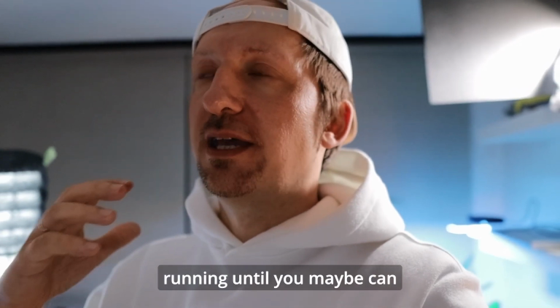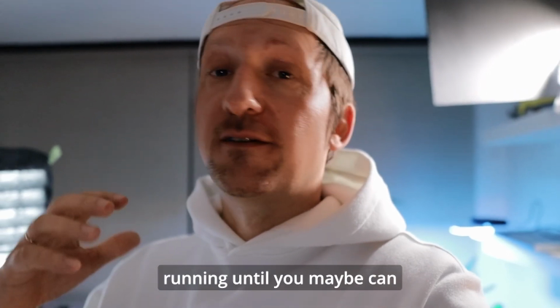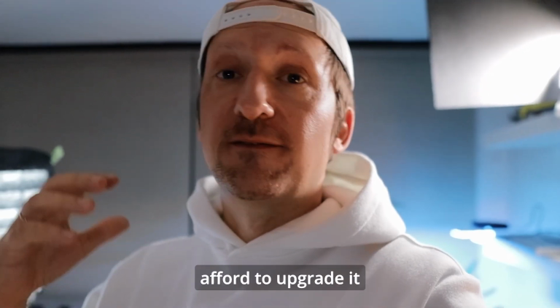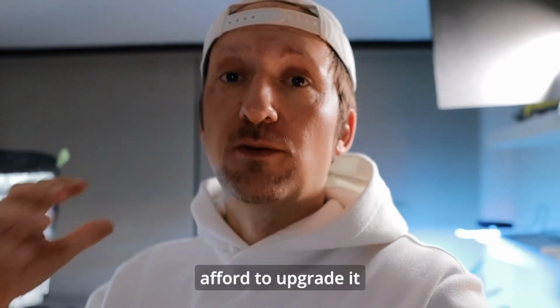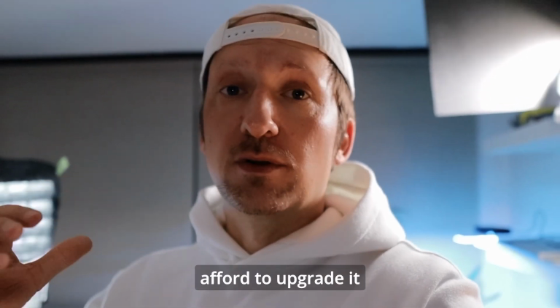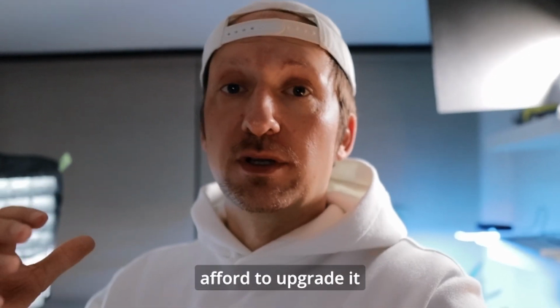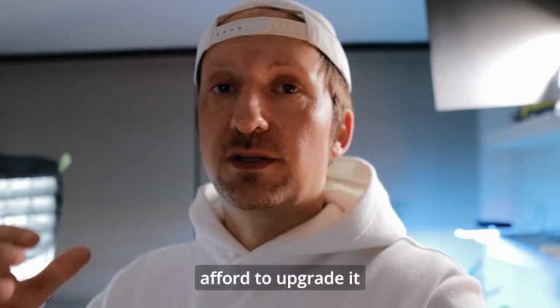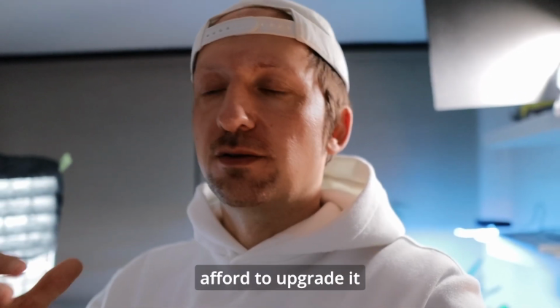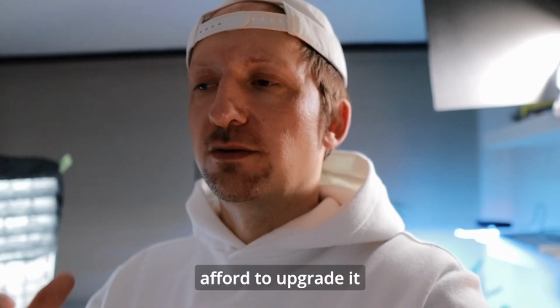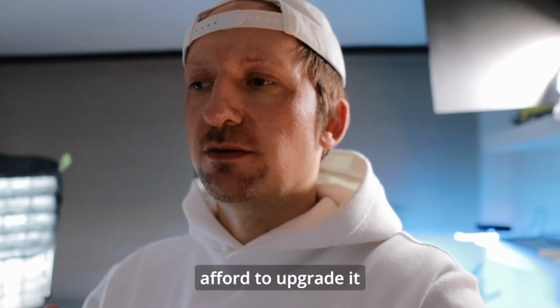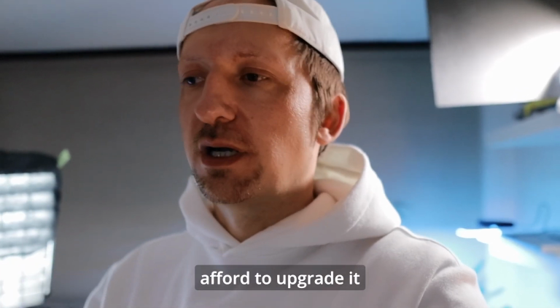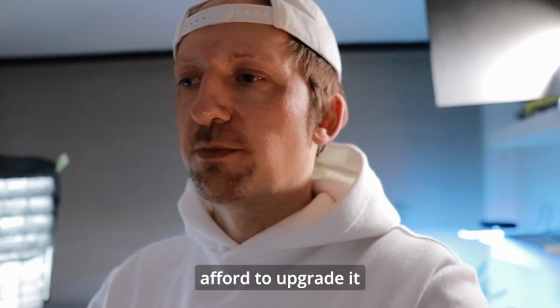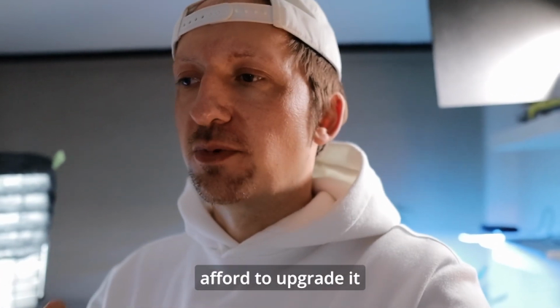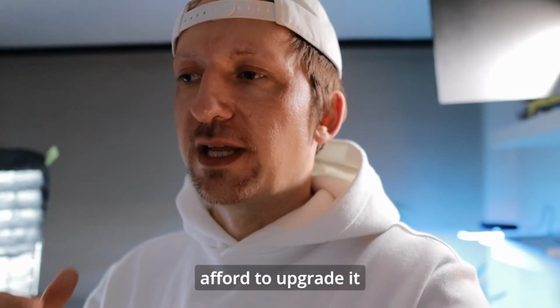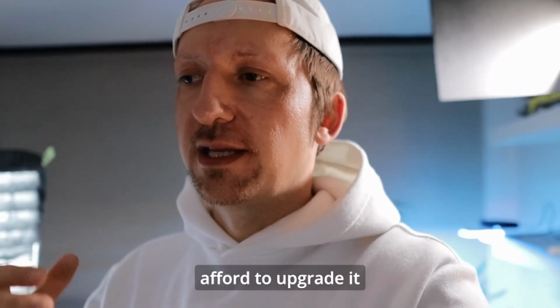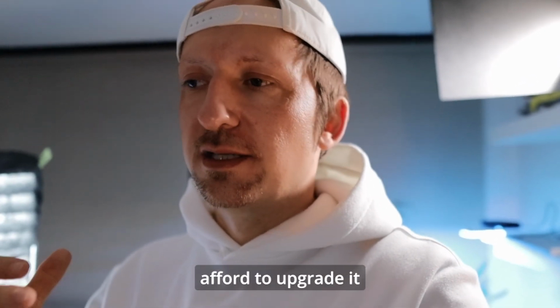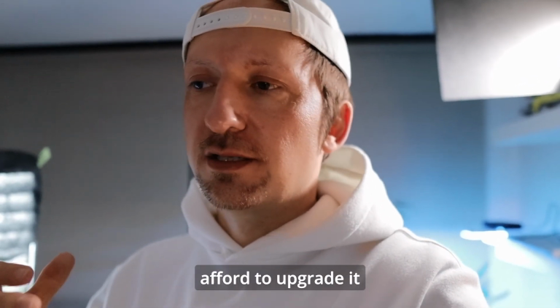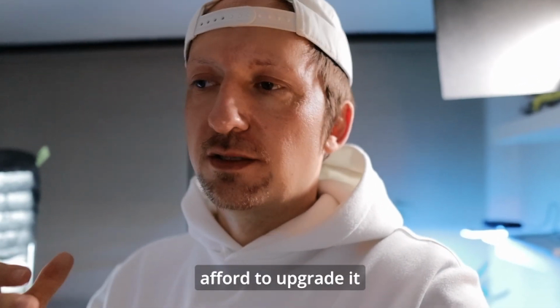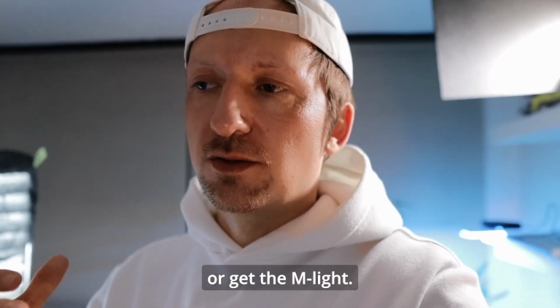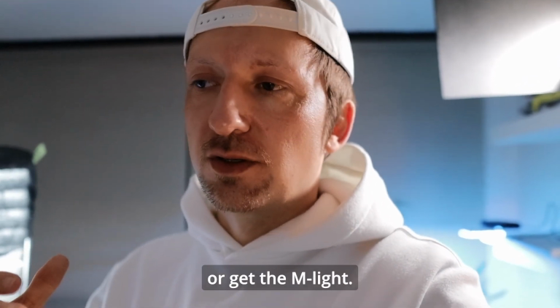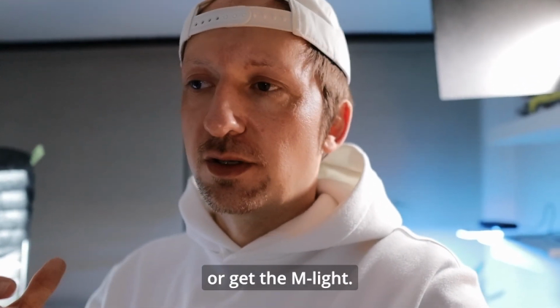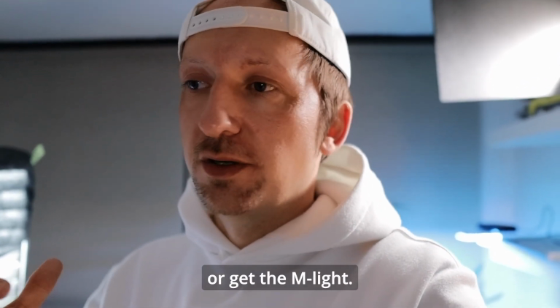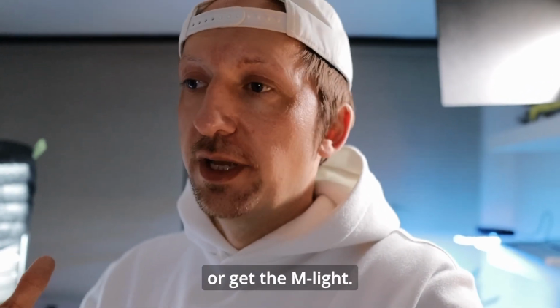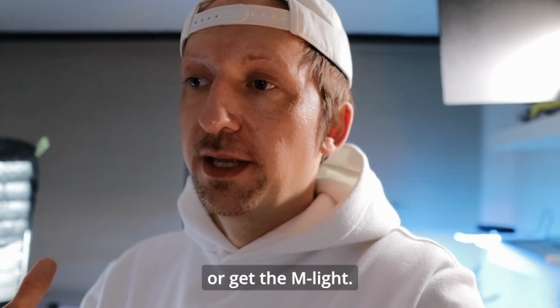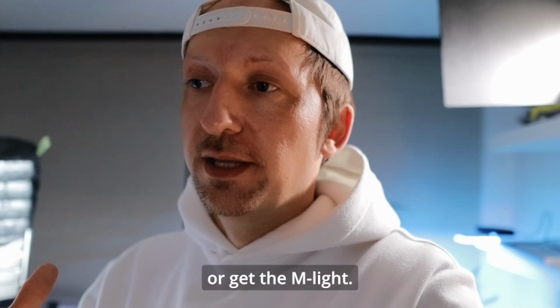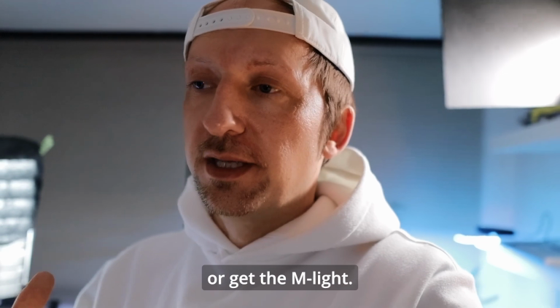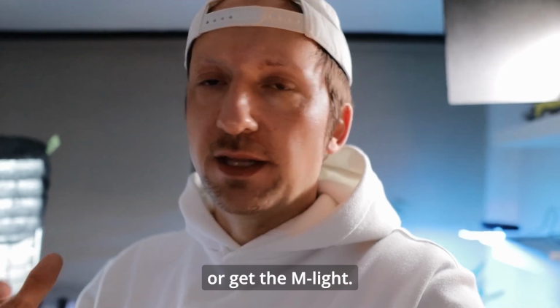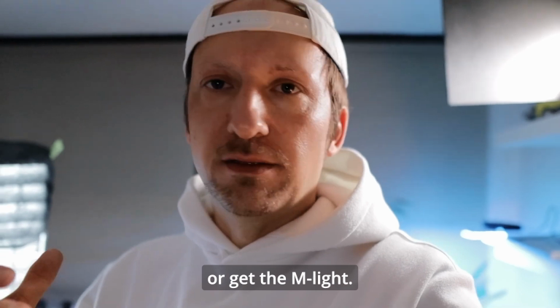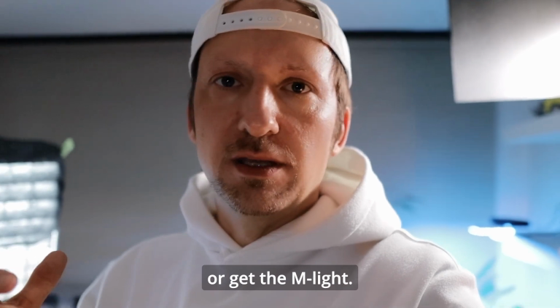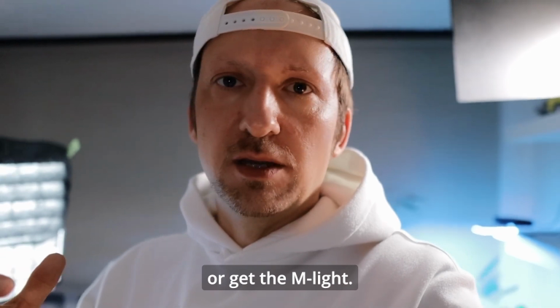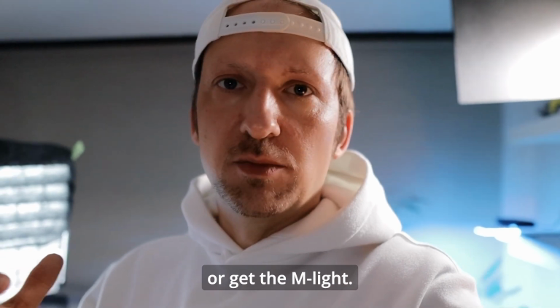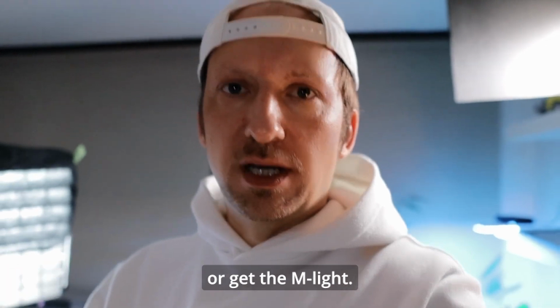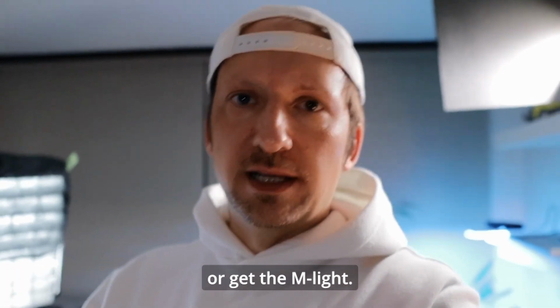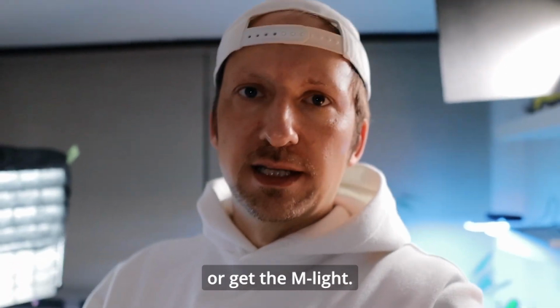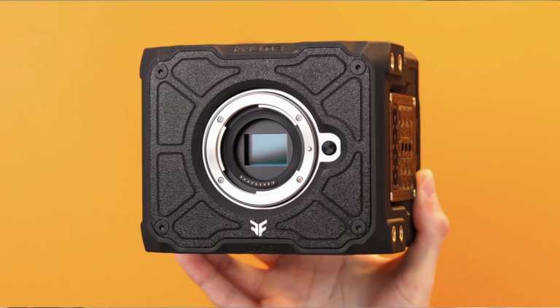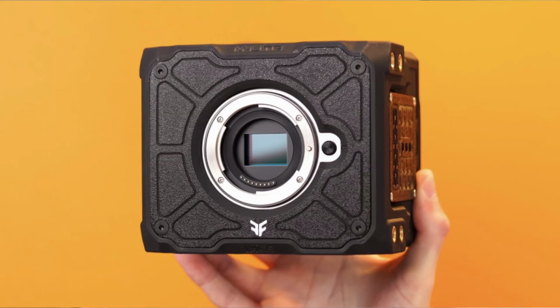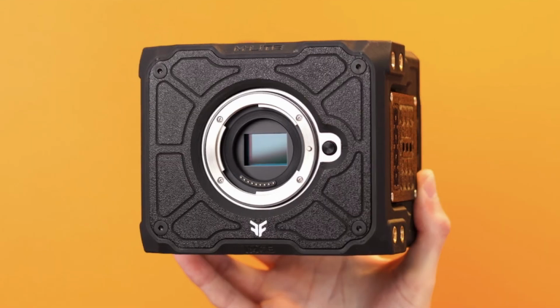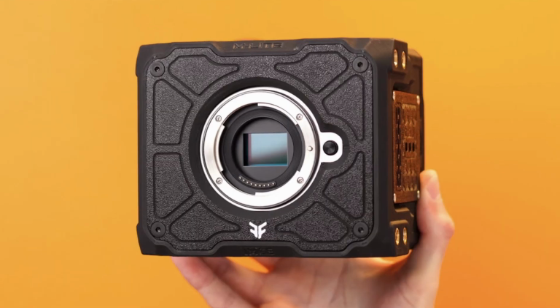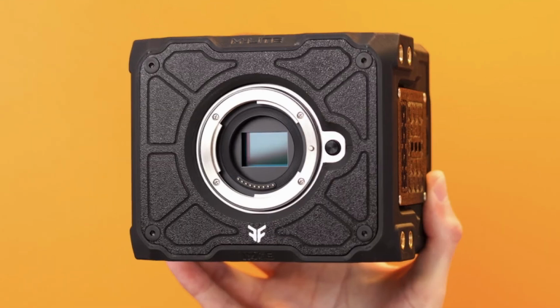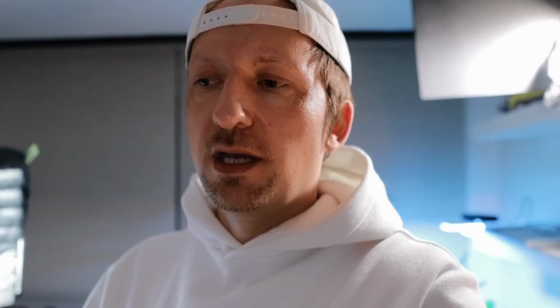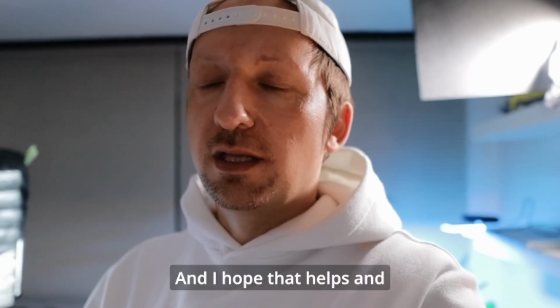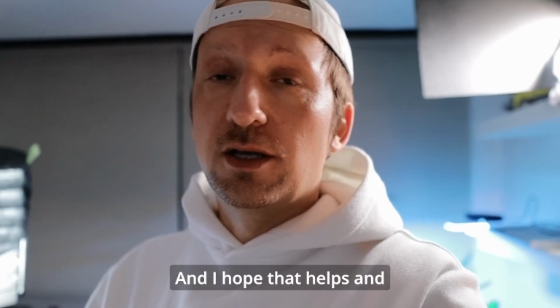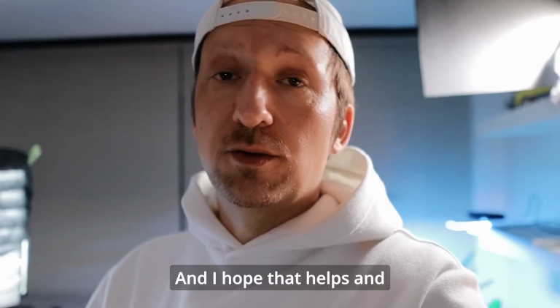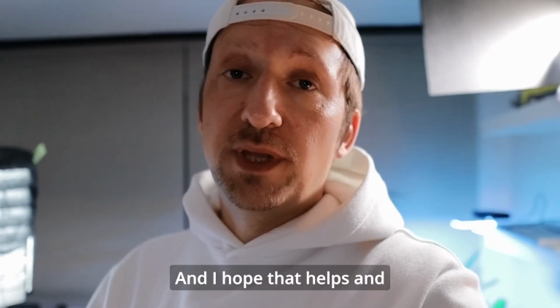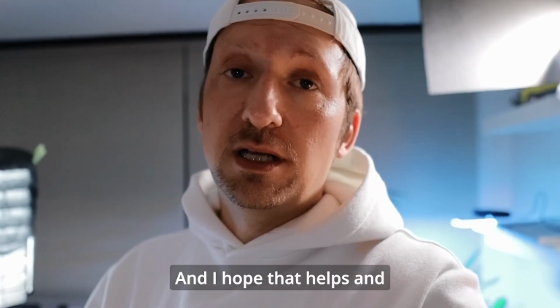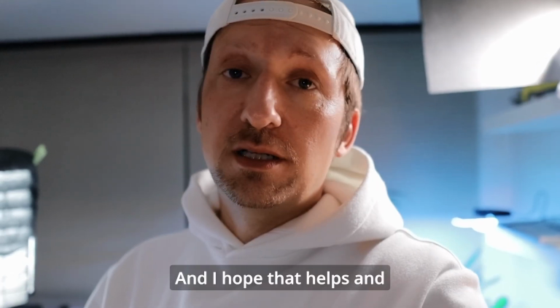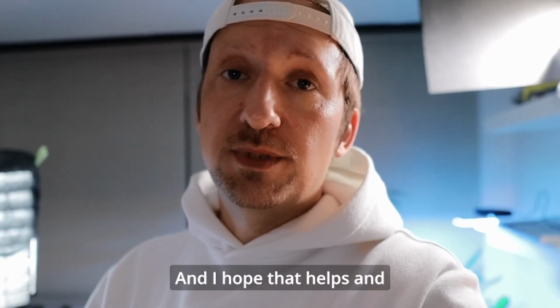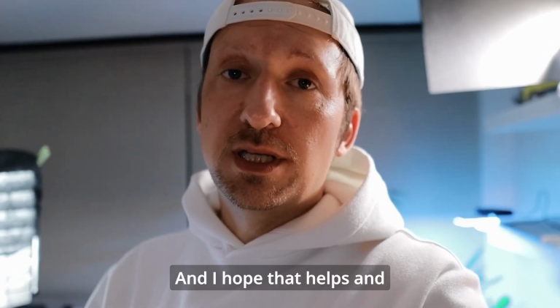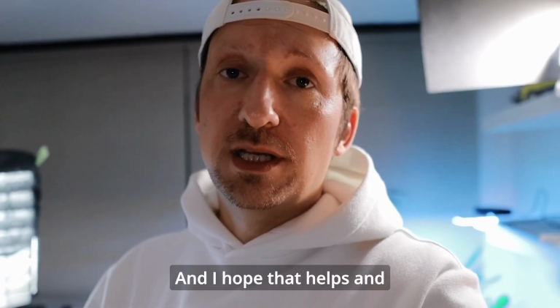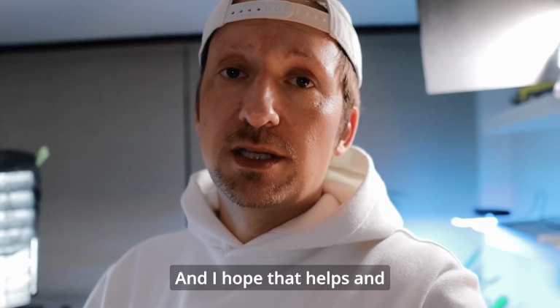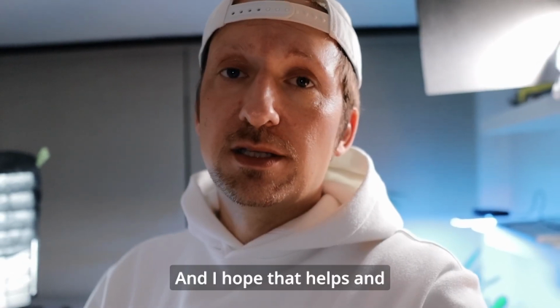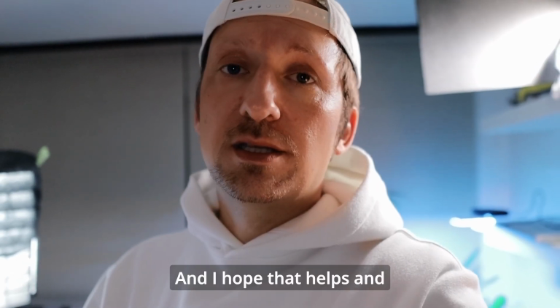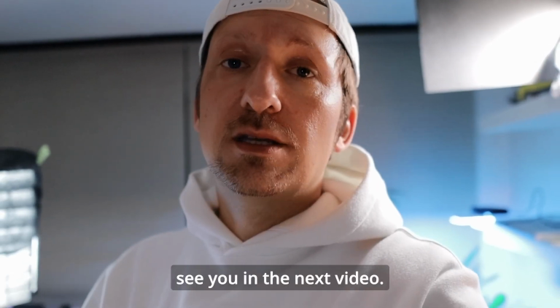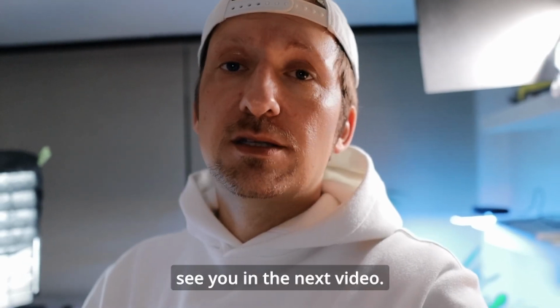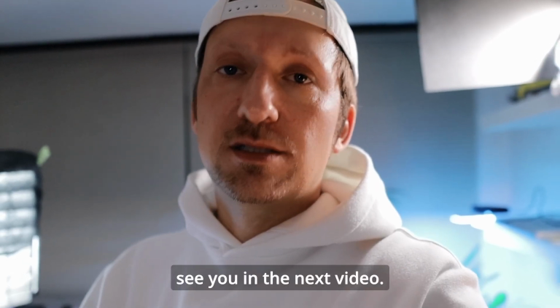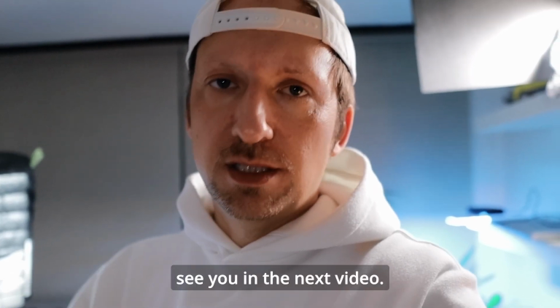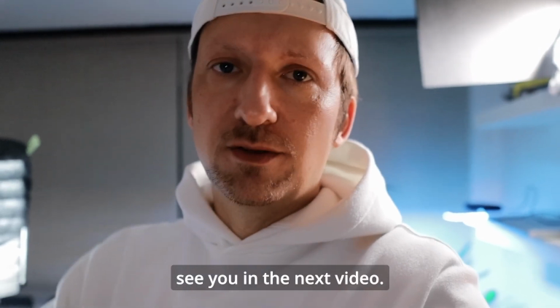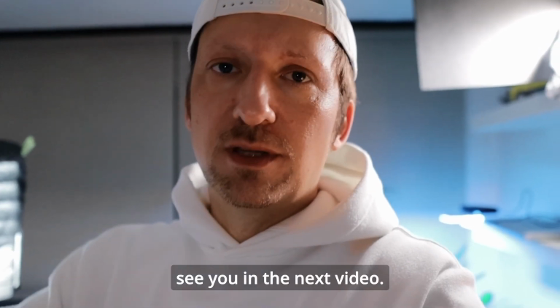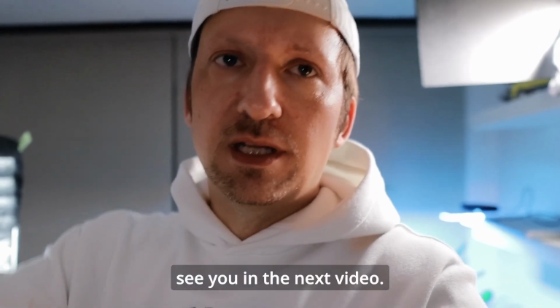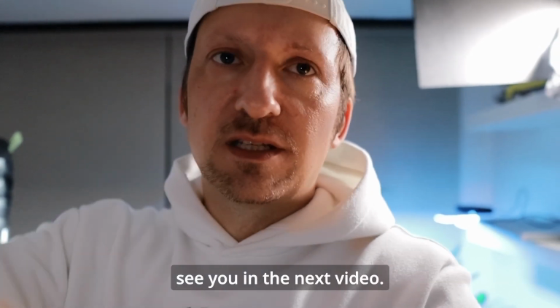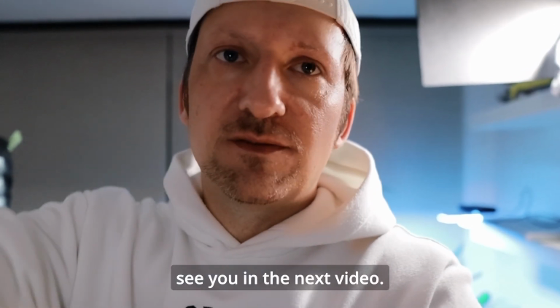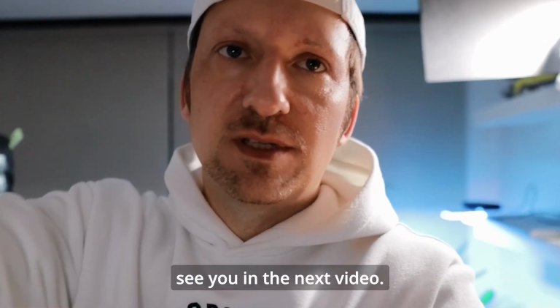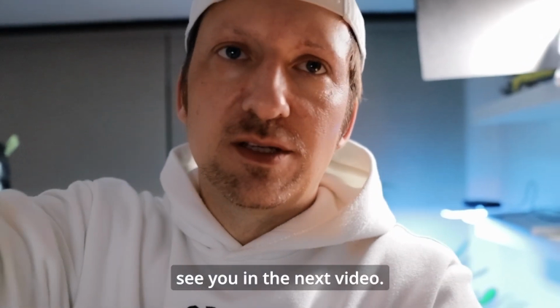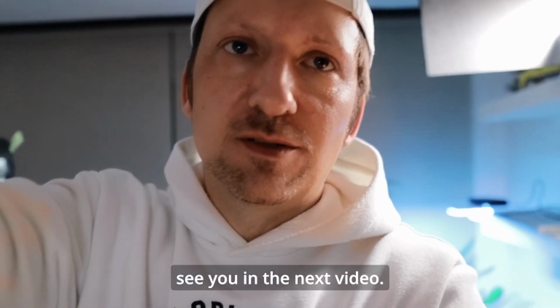Just enough airflow until you can maybe afford to upgrade, or get the M light. I hope that helps — see you in the next video.